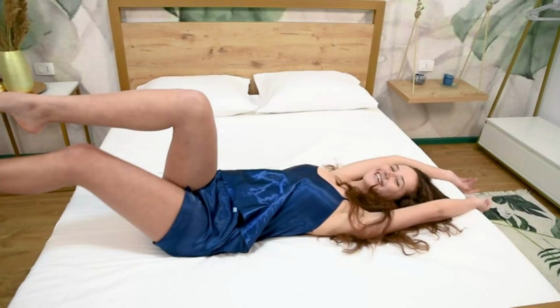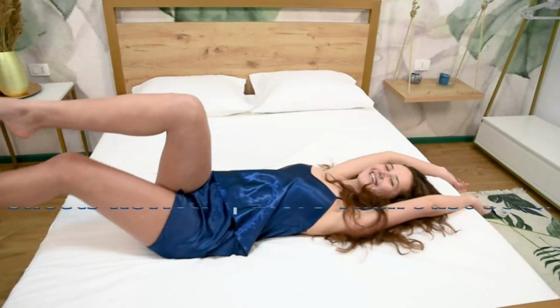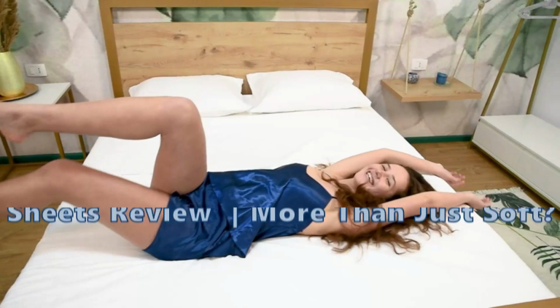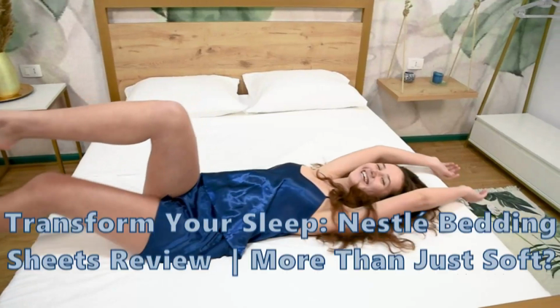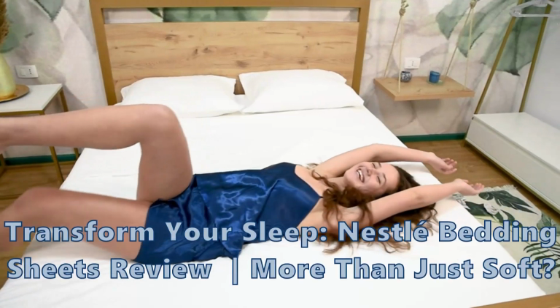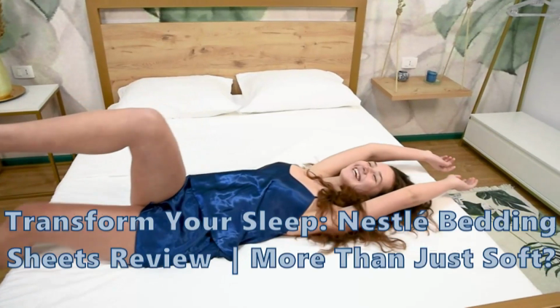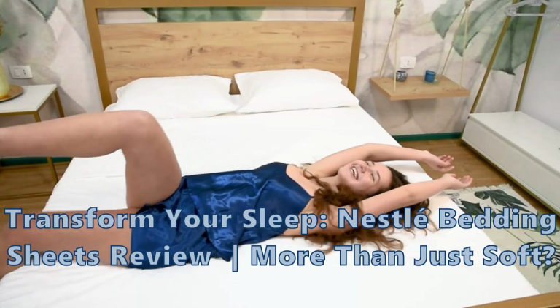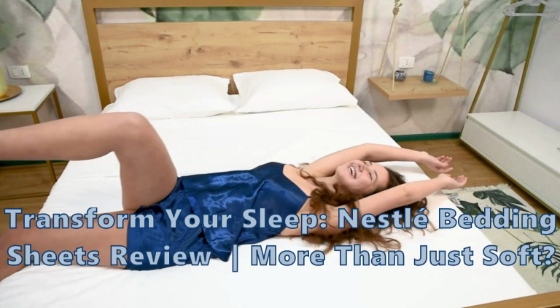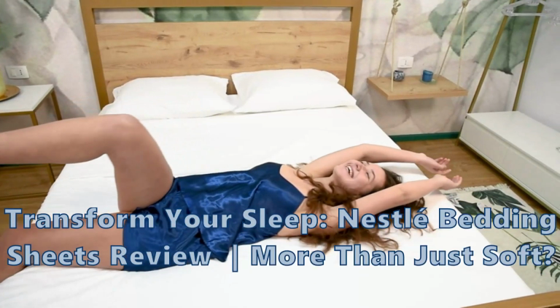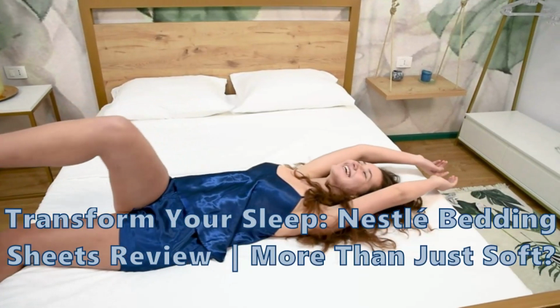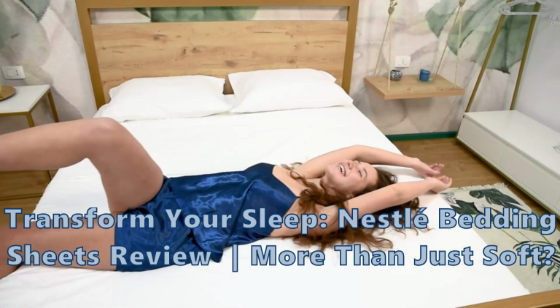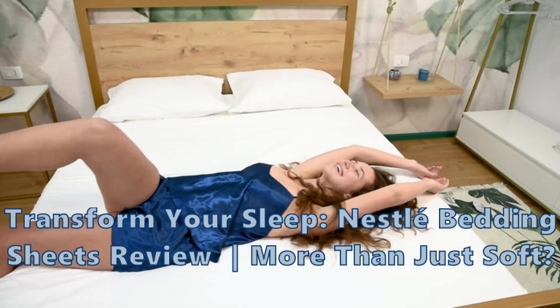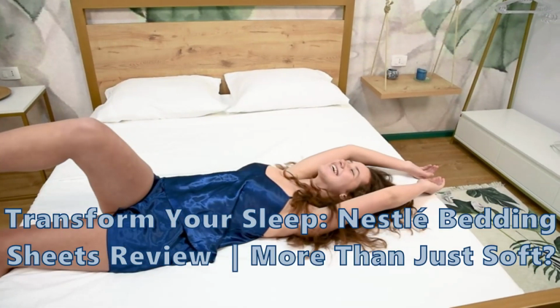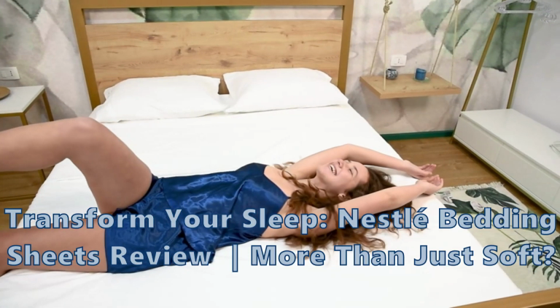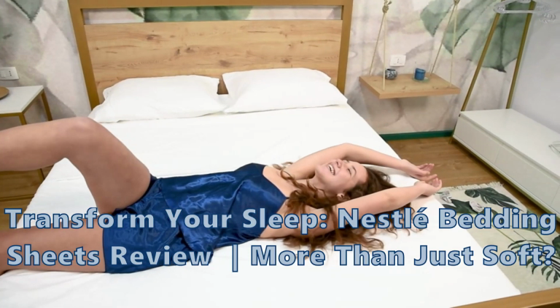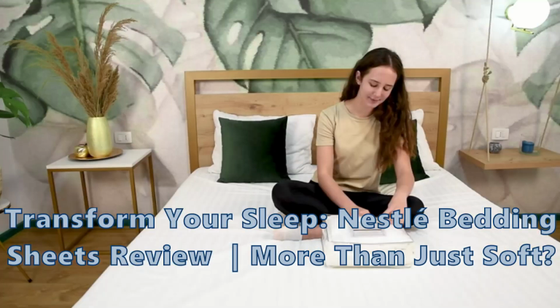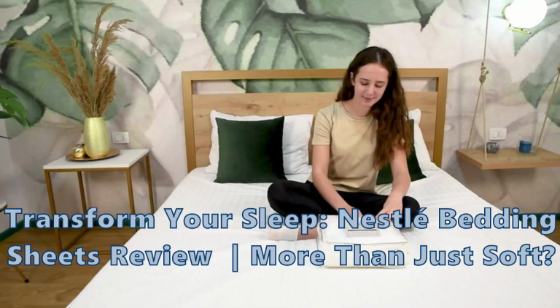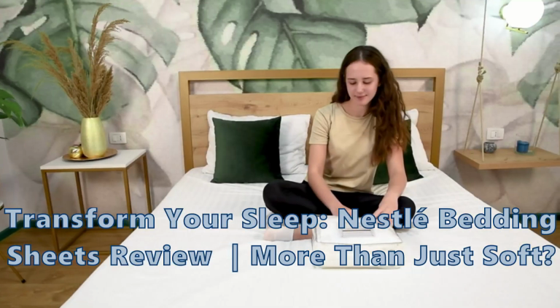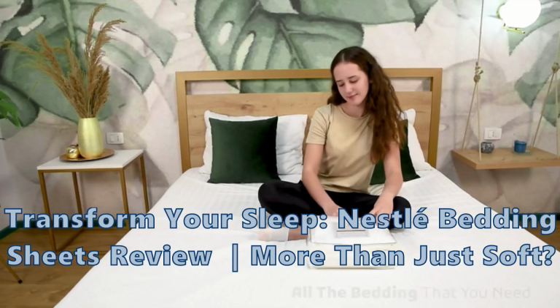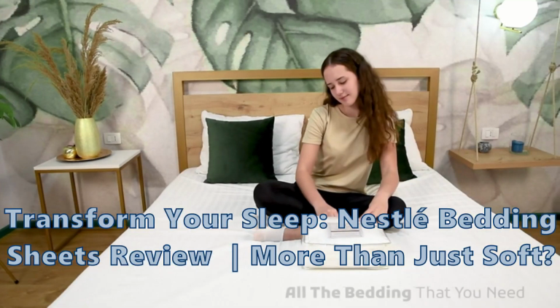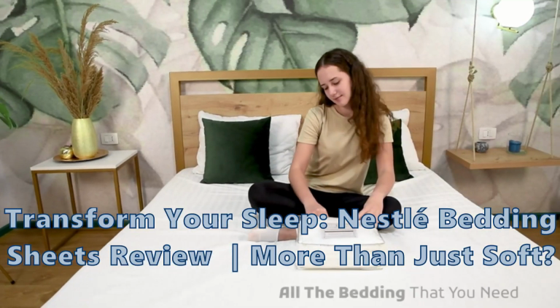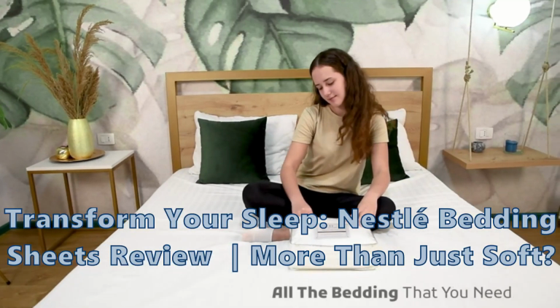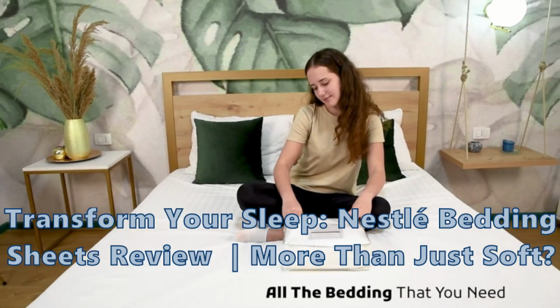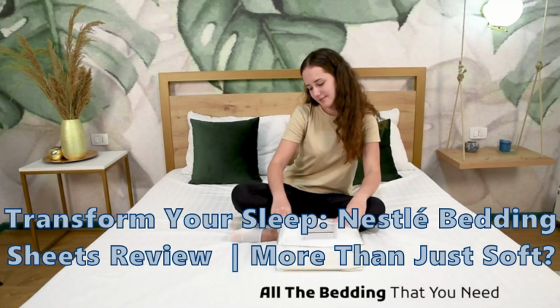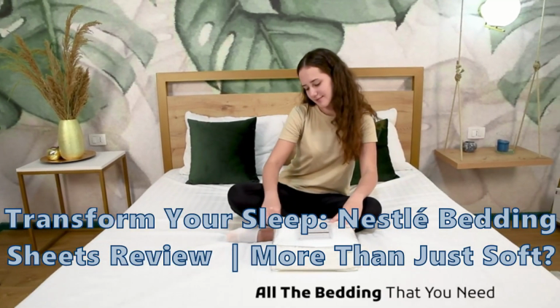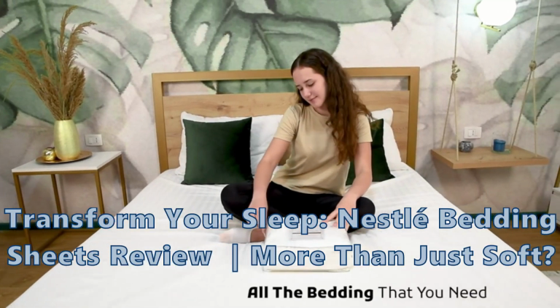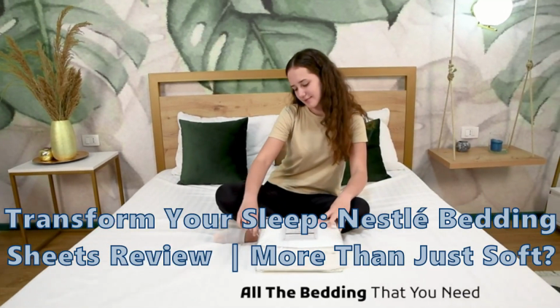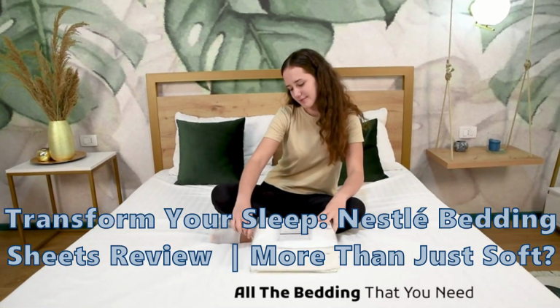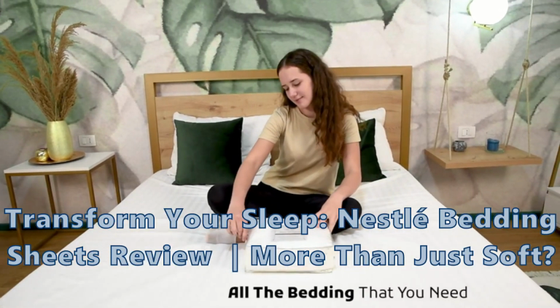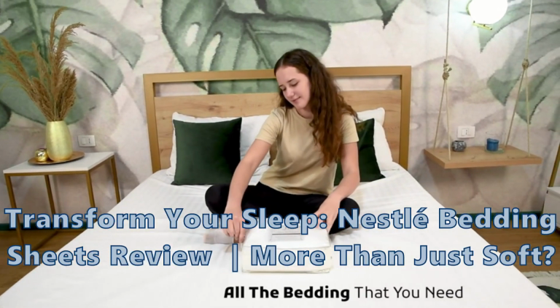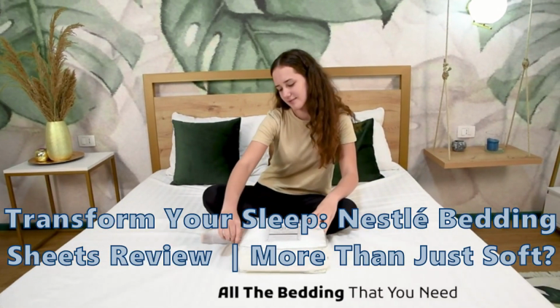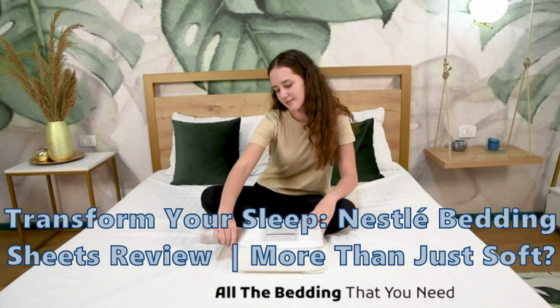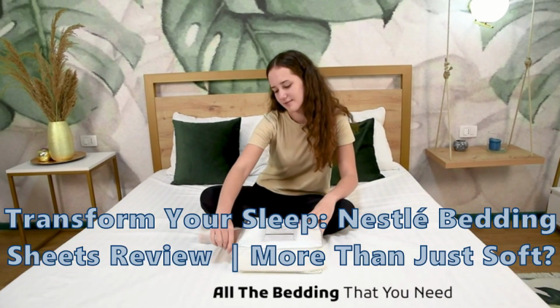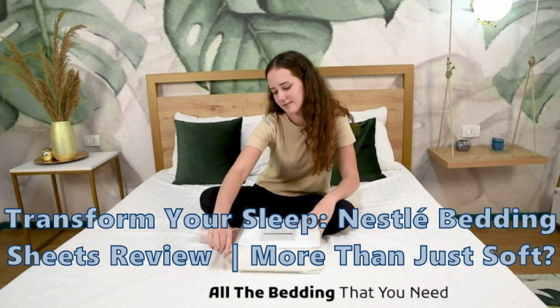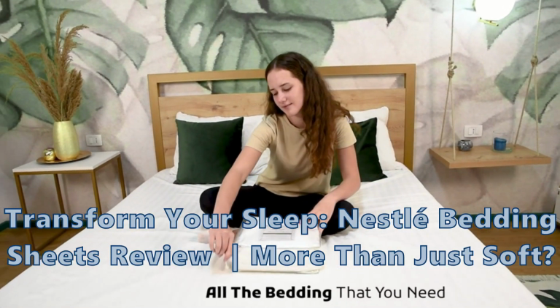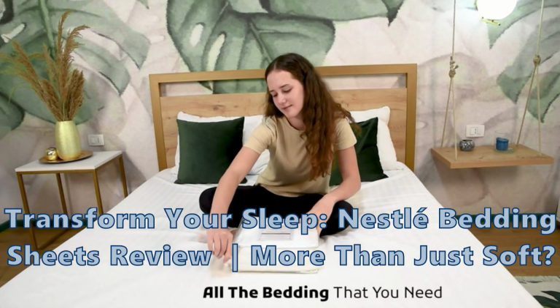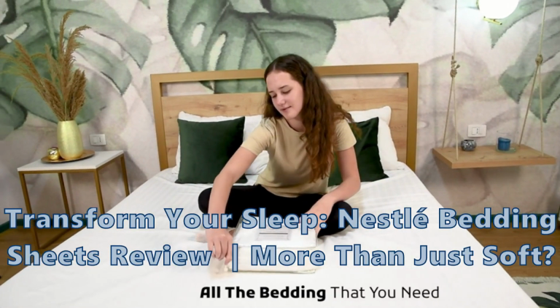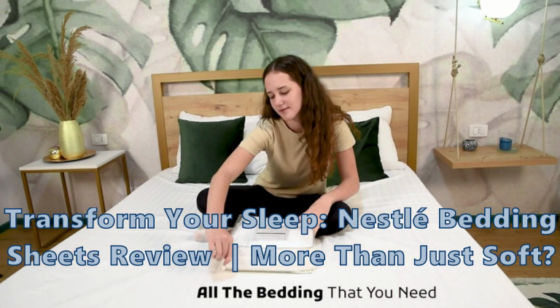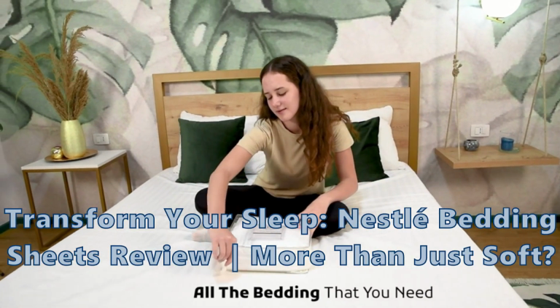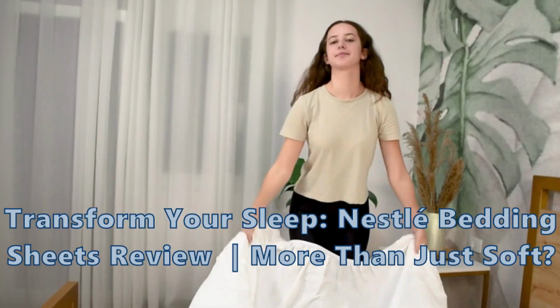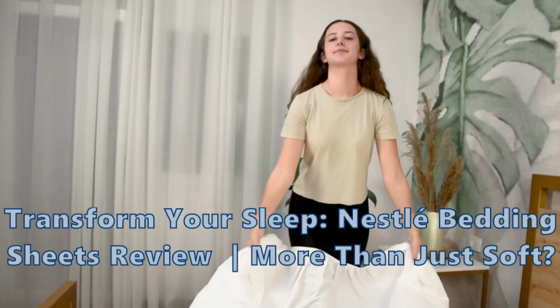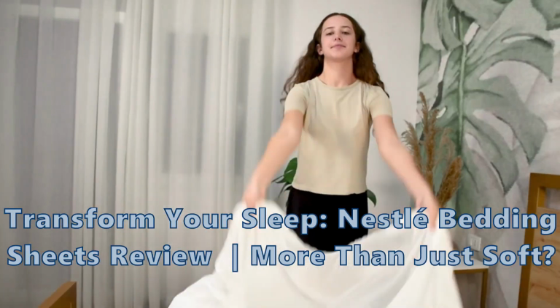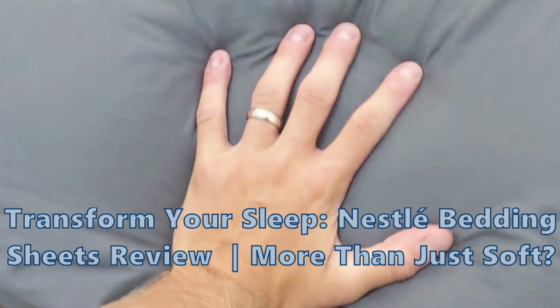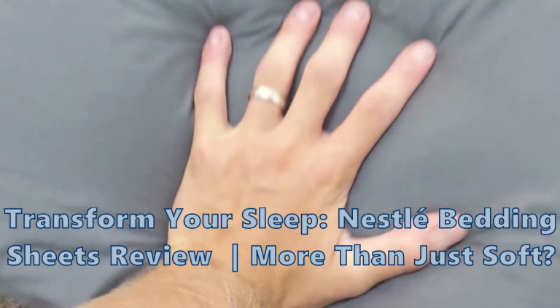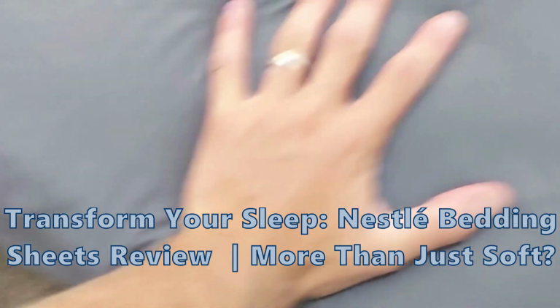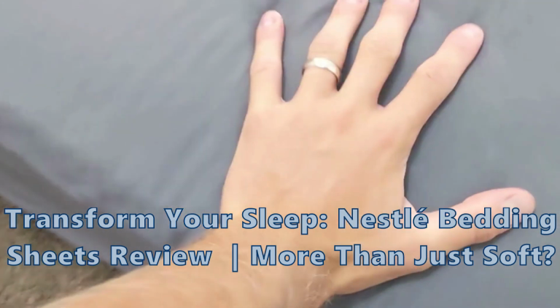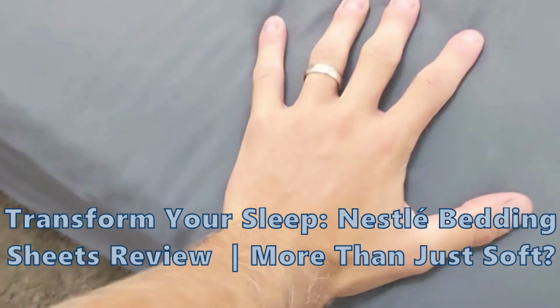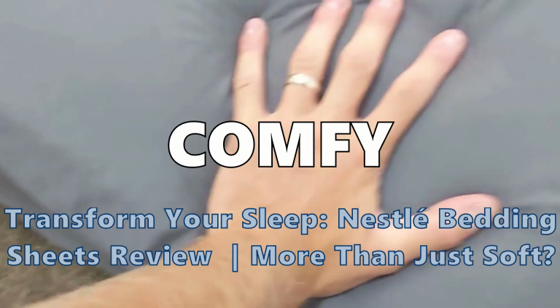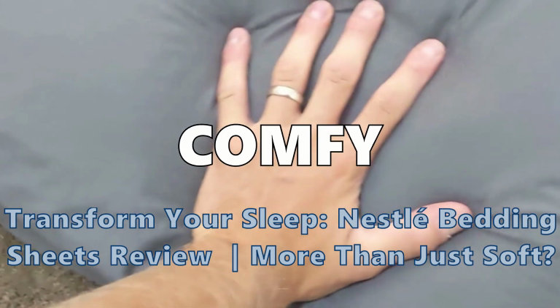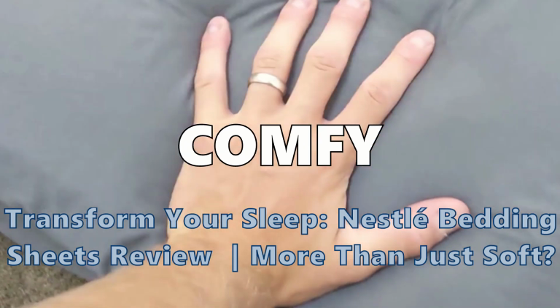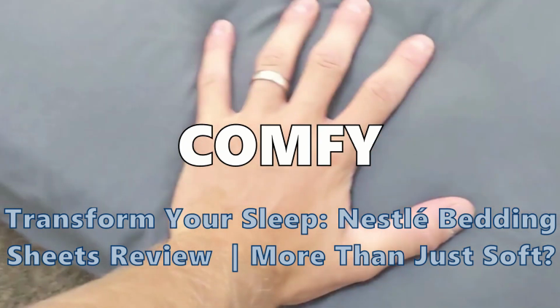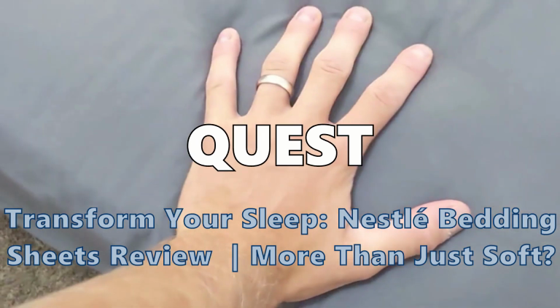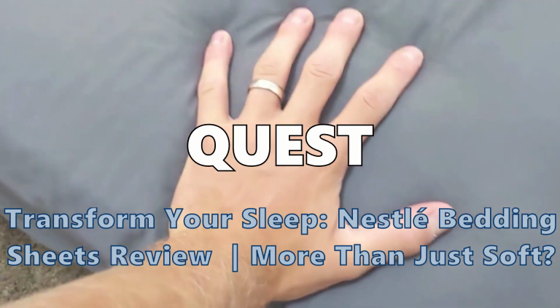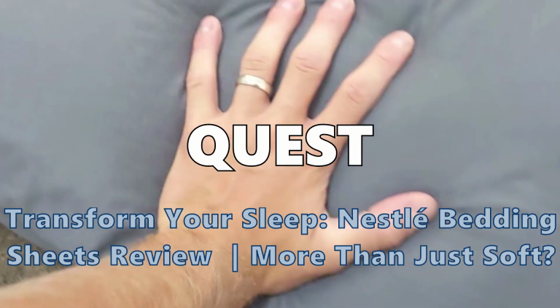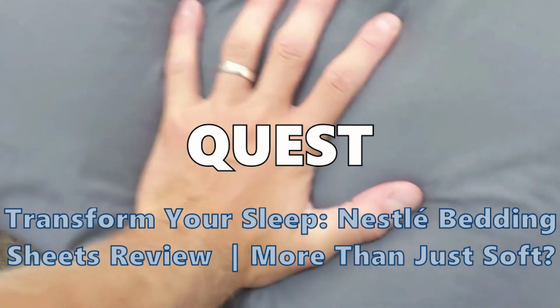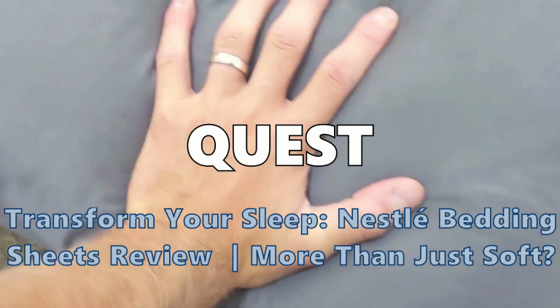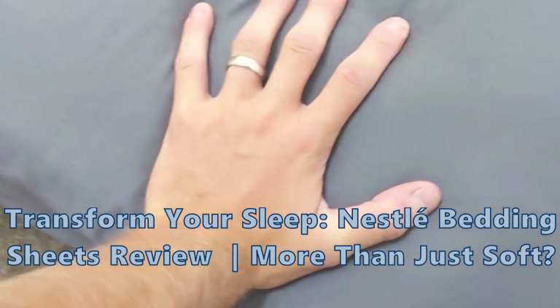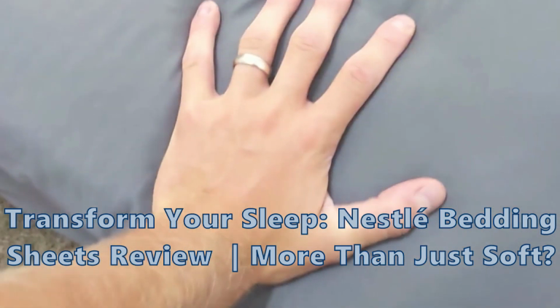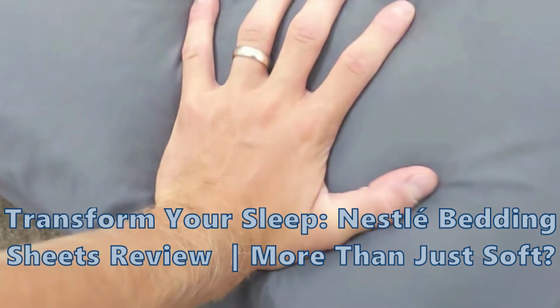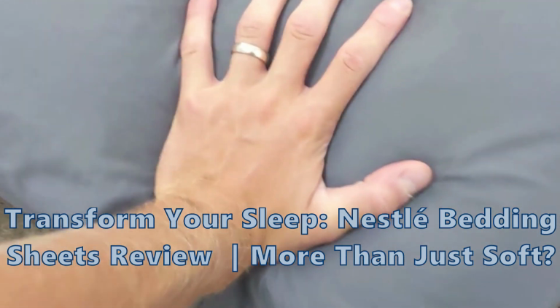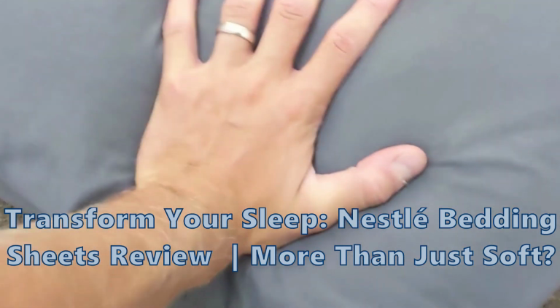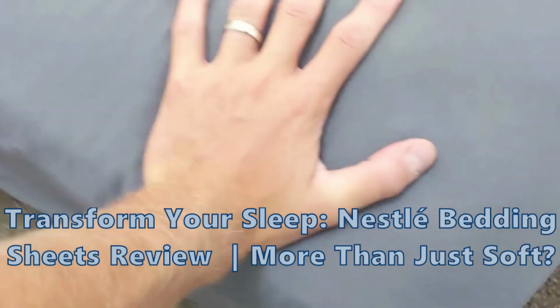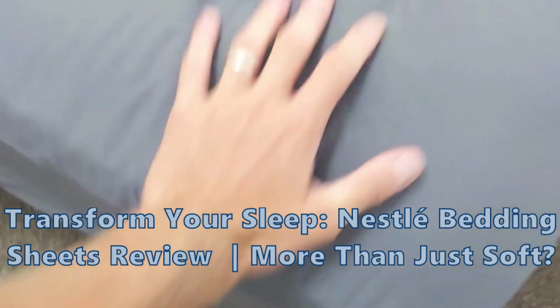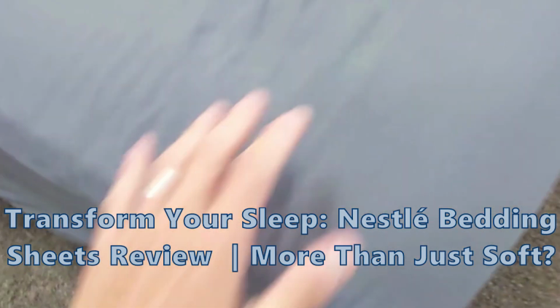Ever dreamt of sleeping on a cloud? Let's dive into the cozy world of Nestlé's buttery soft sheets. Today, we're on a comfy quest with Nestlé bedding sheets.